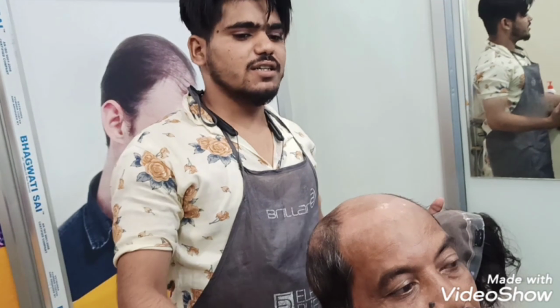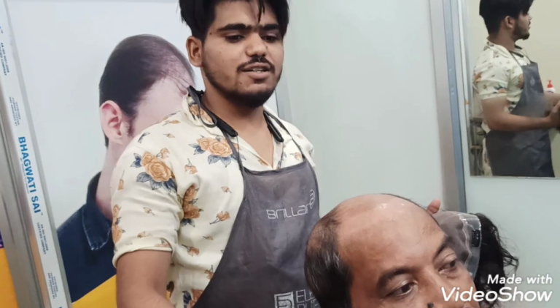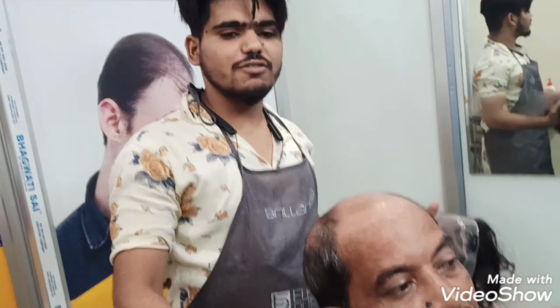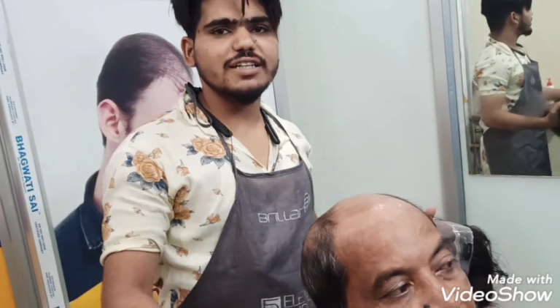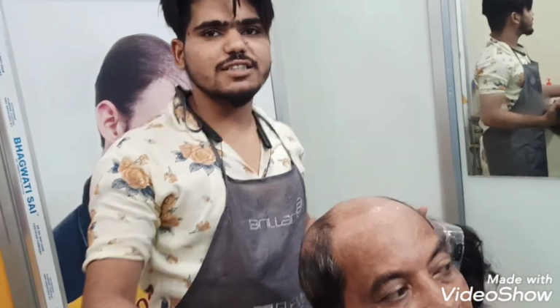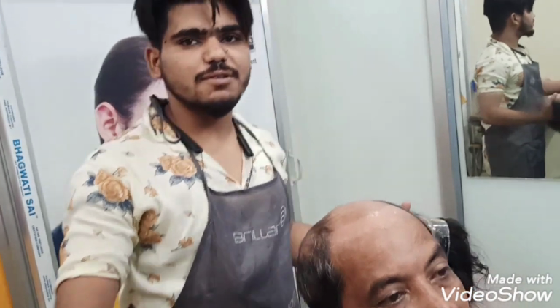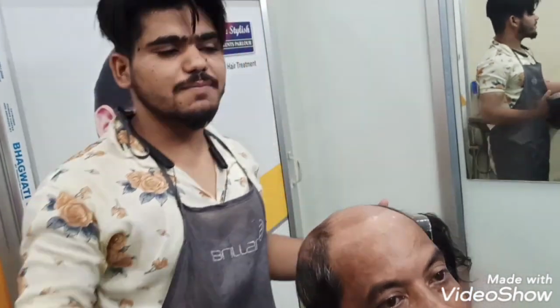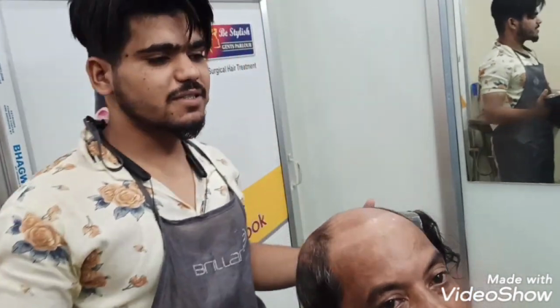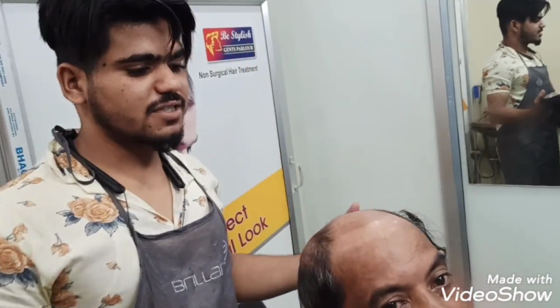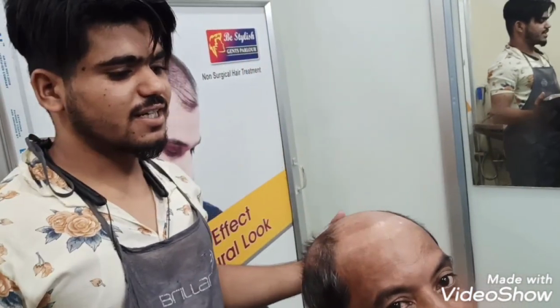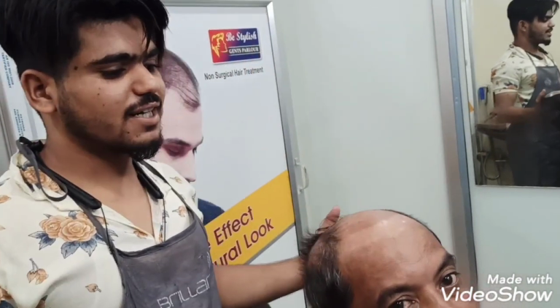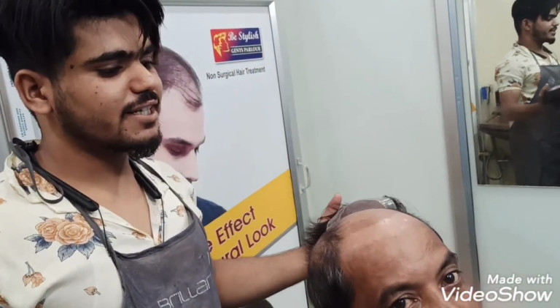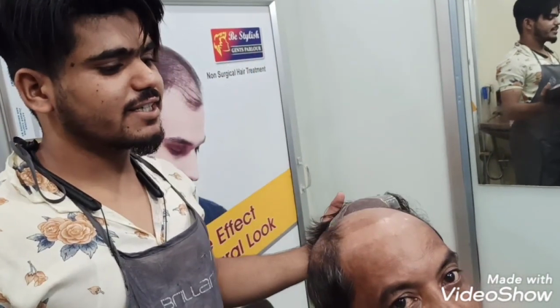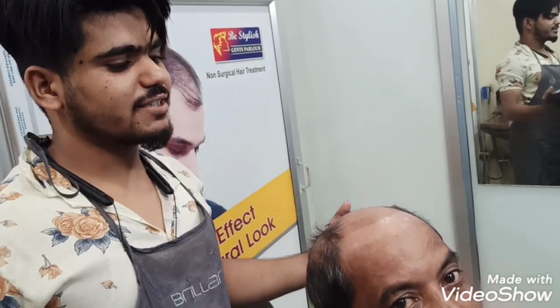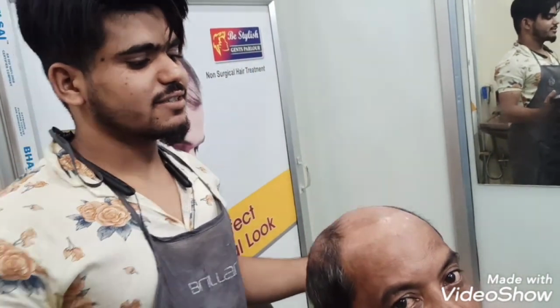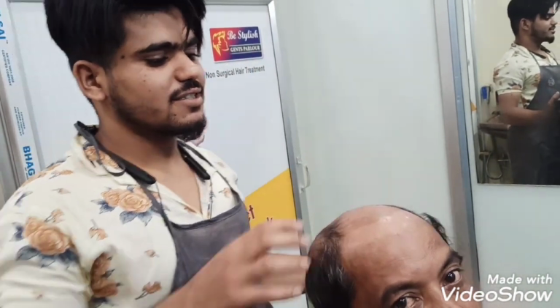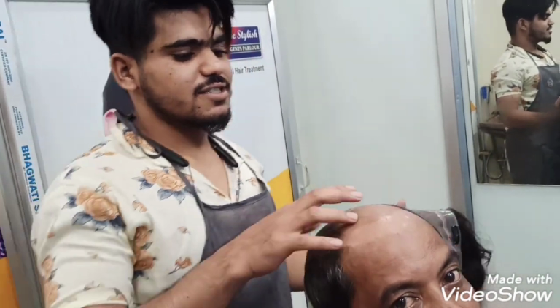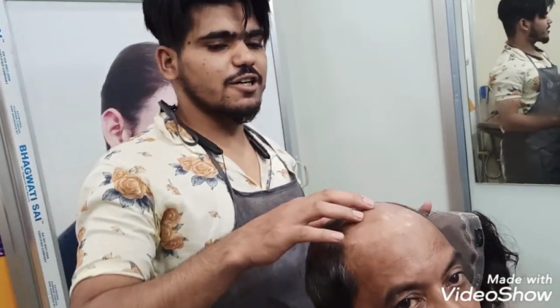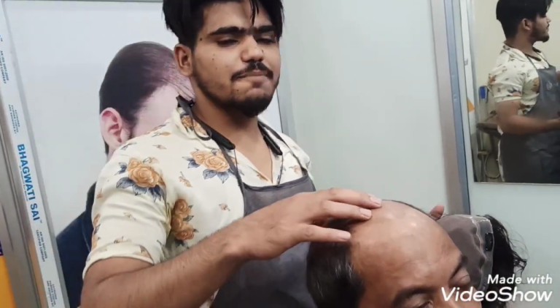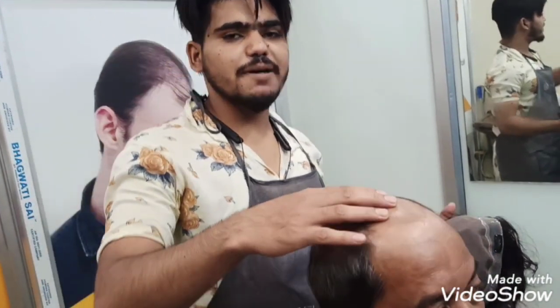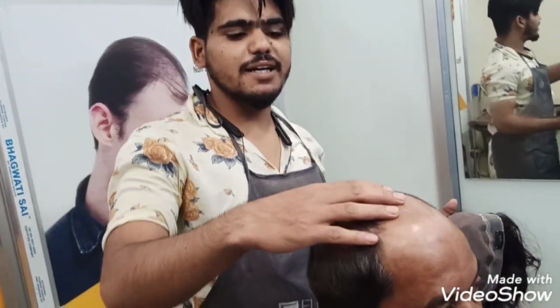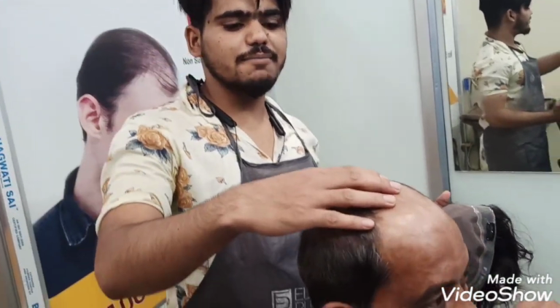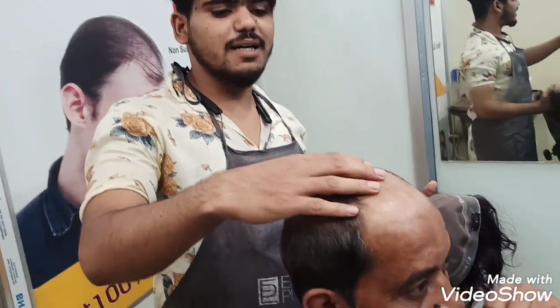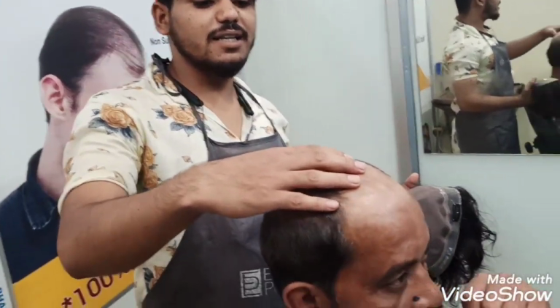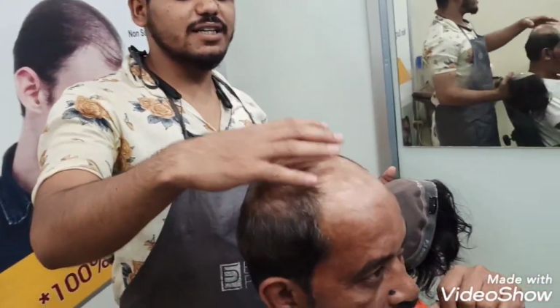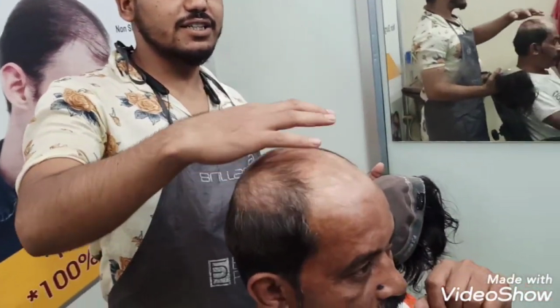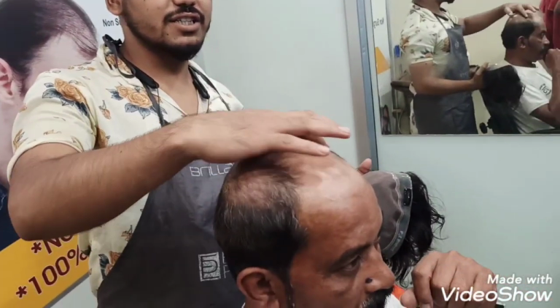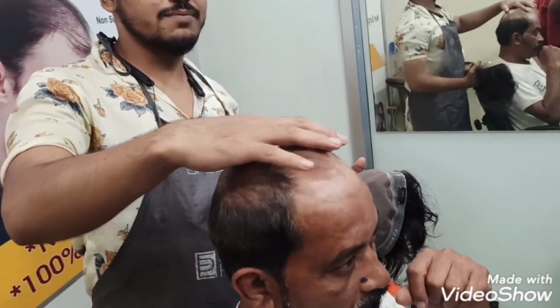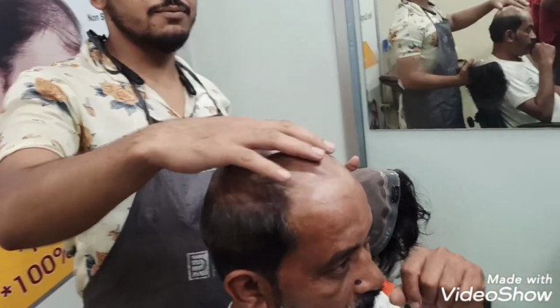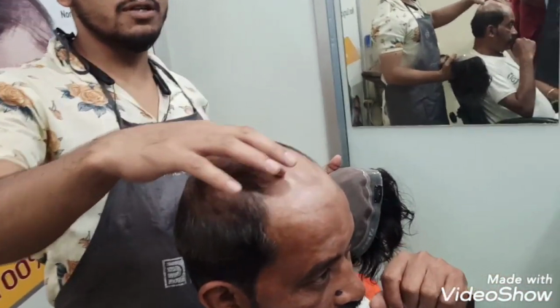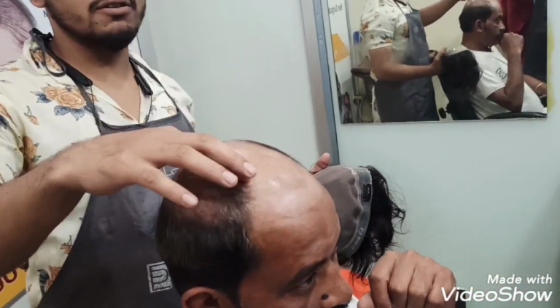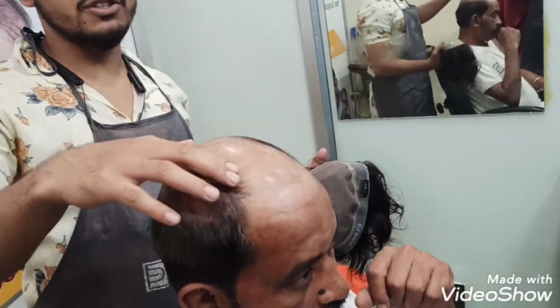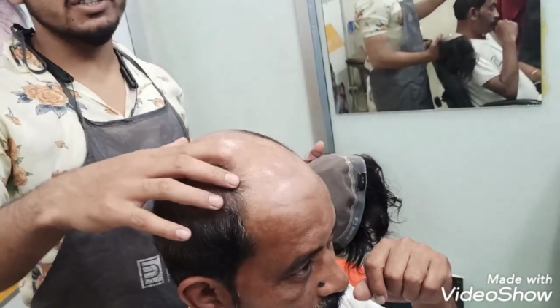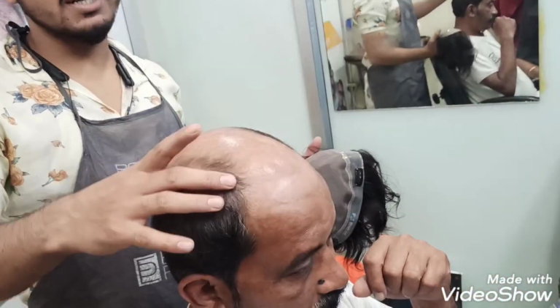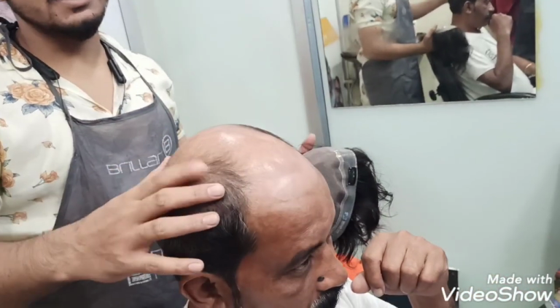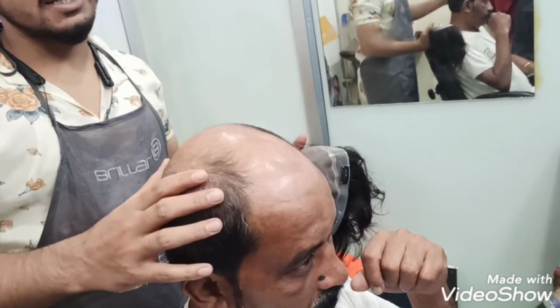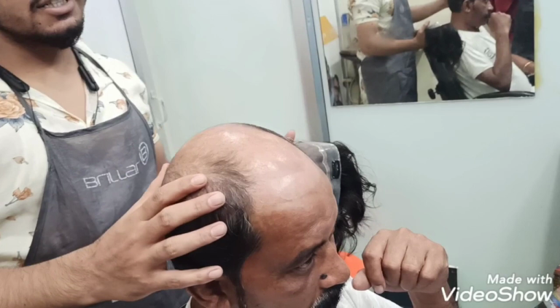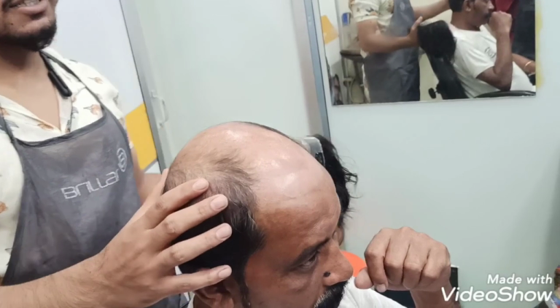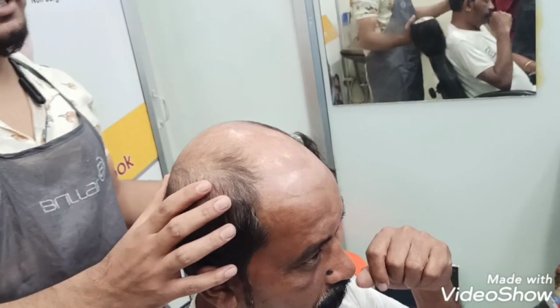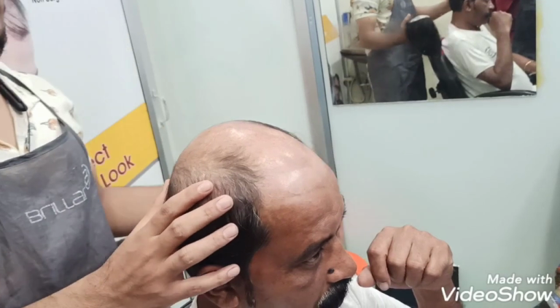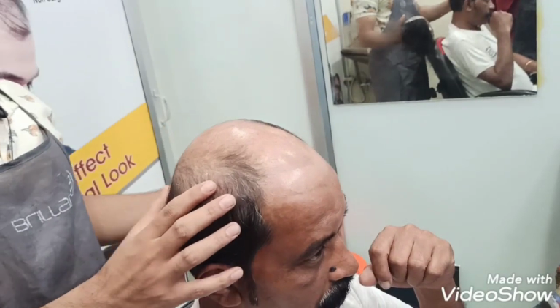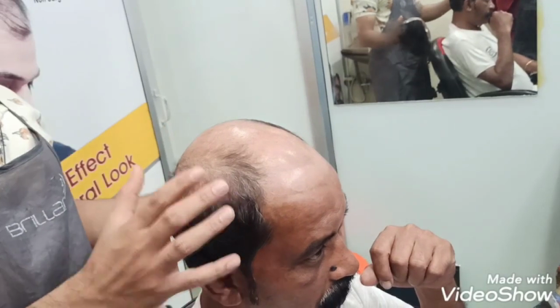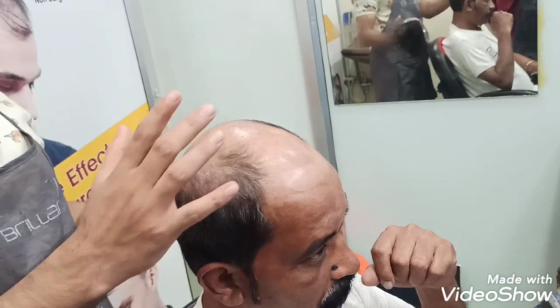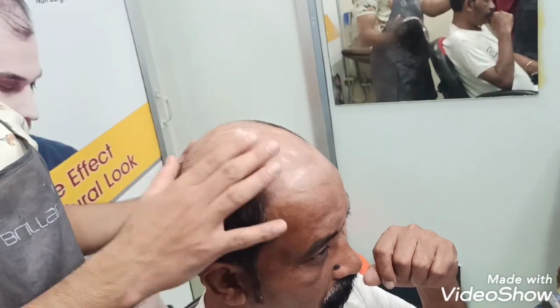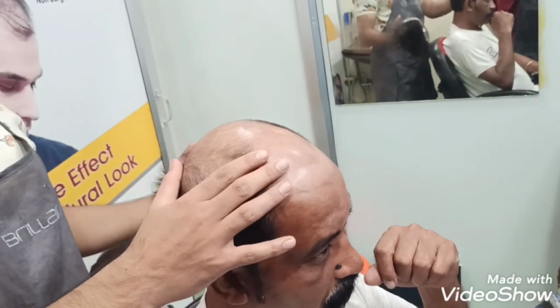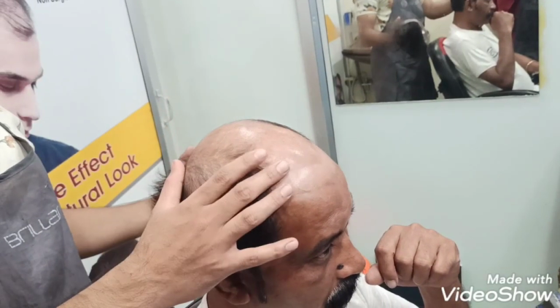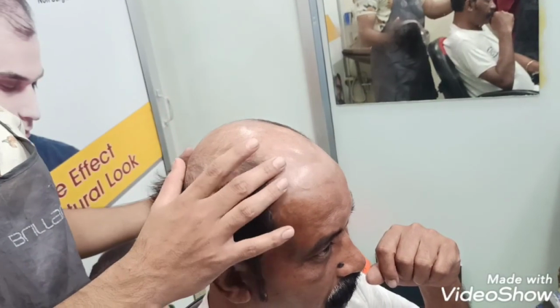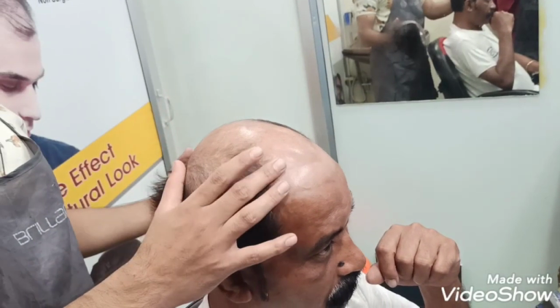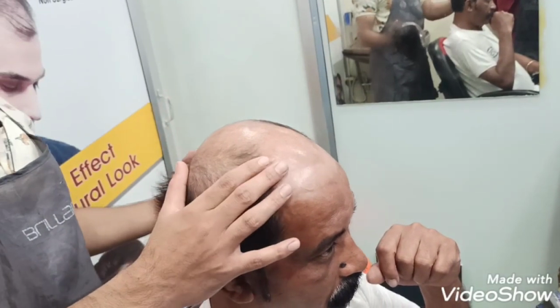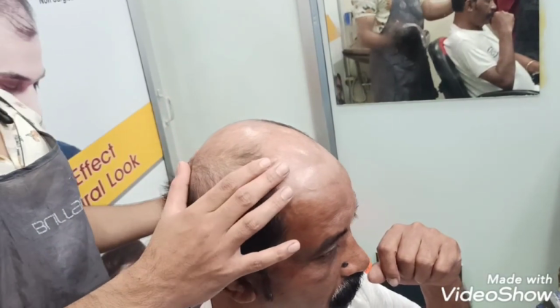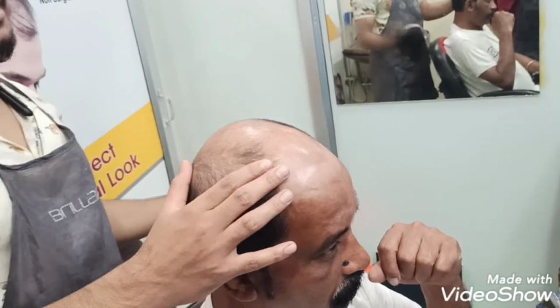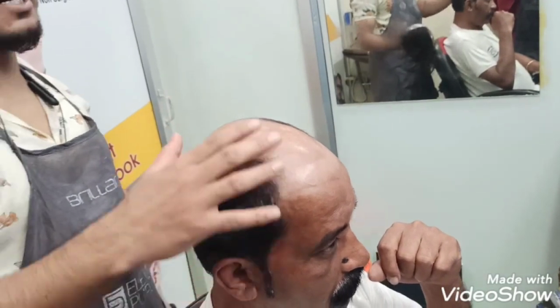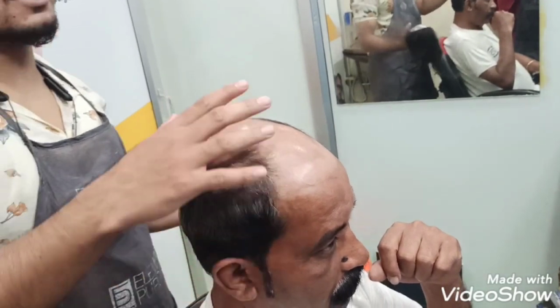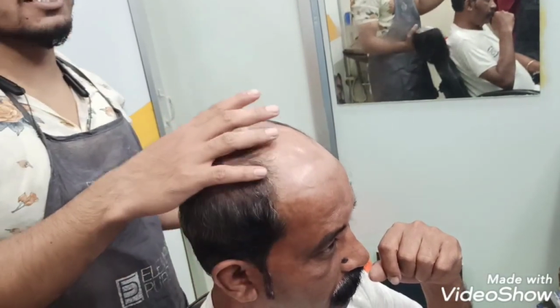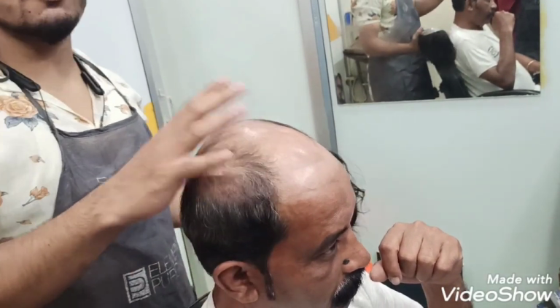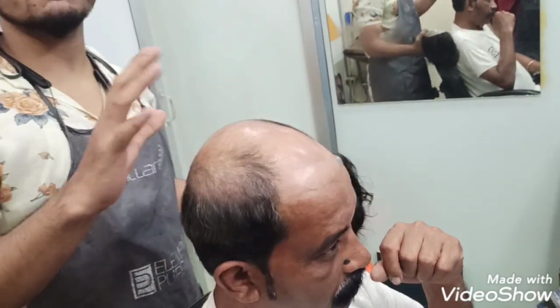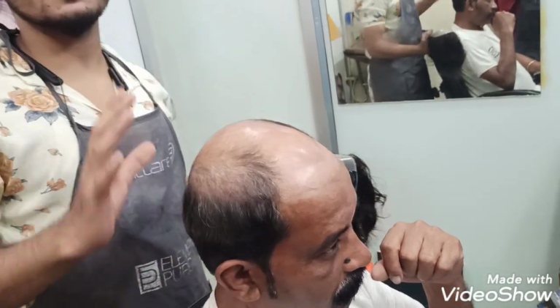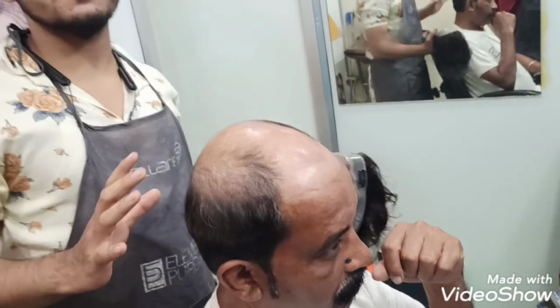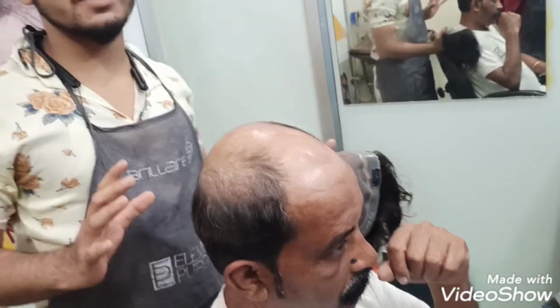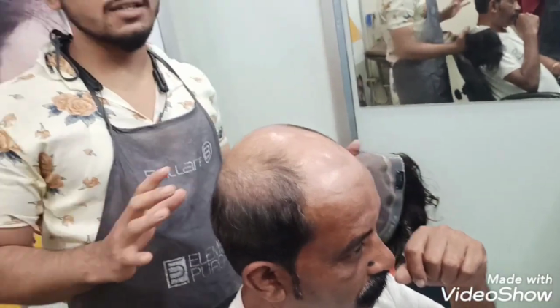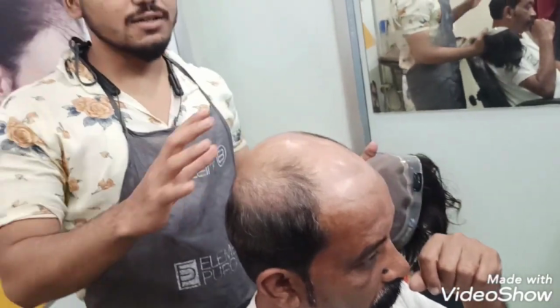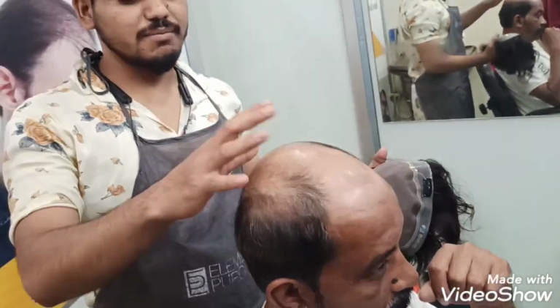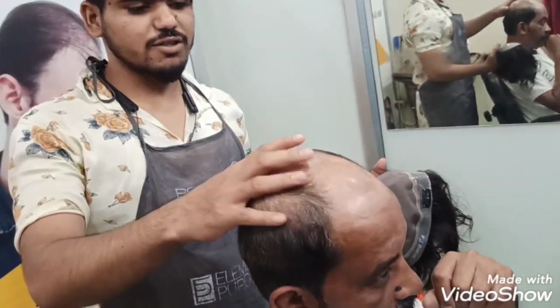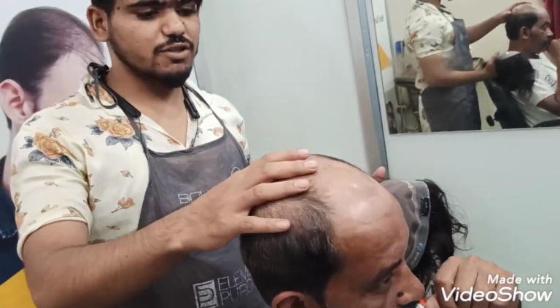Hello guys, we have a Ser. First of all, this is an original hair. This is not cut. Today, we will convert the Ser to the Clipping method.